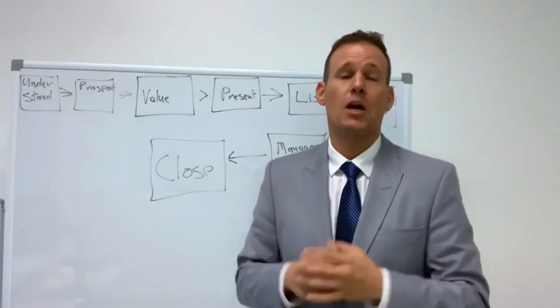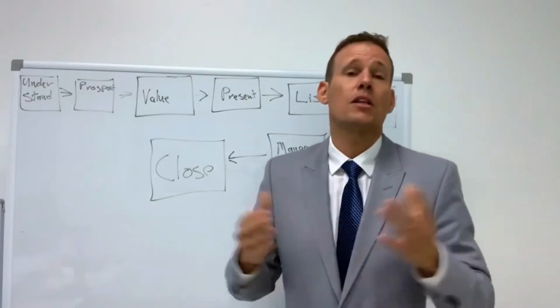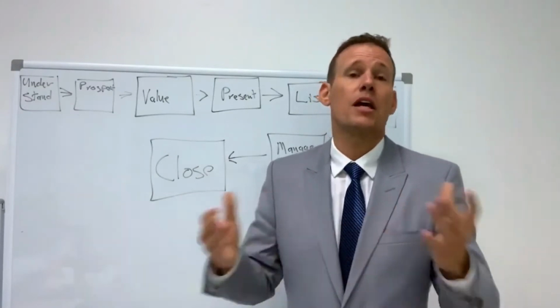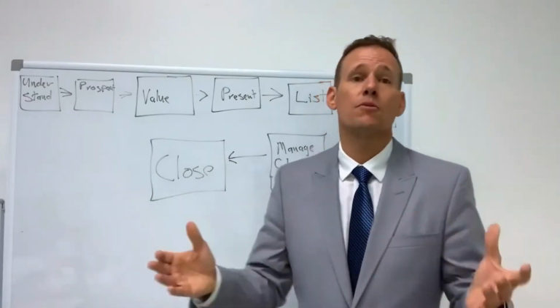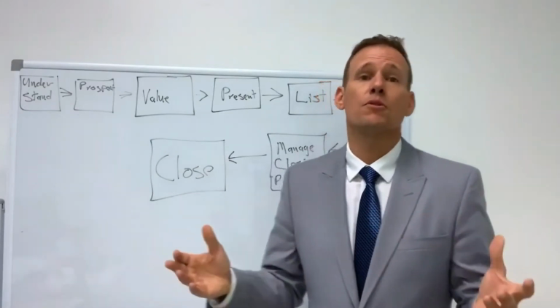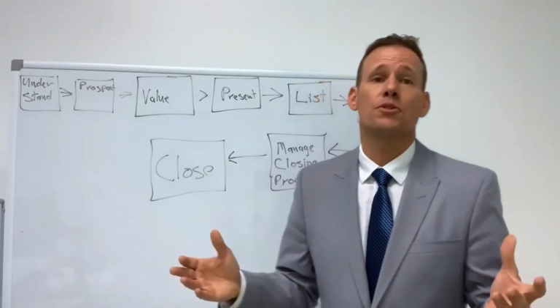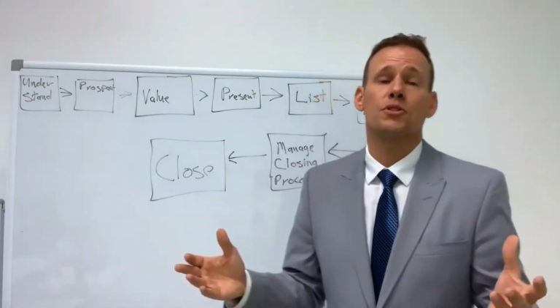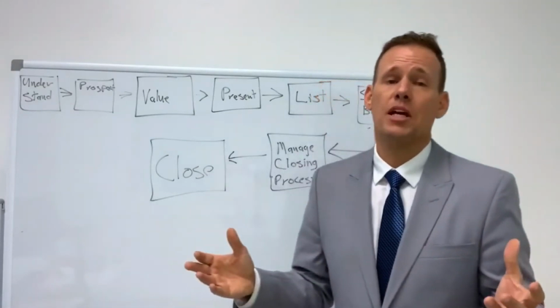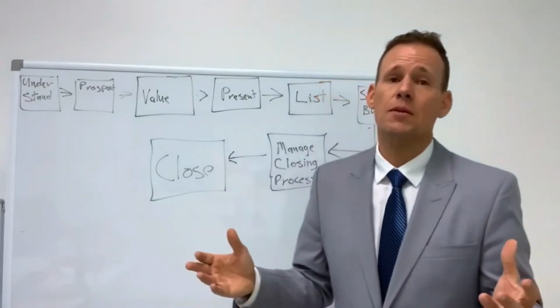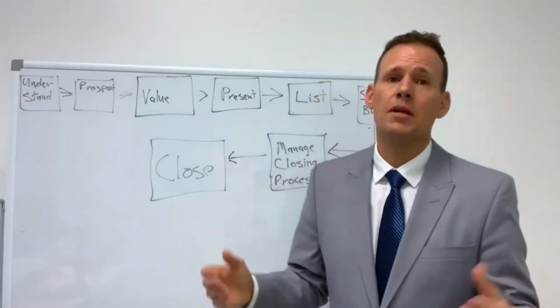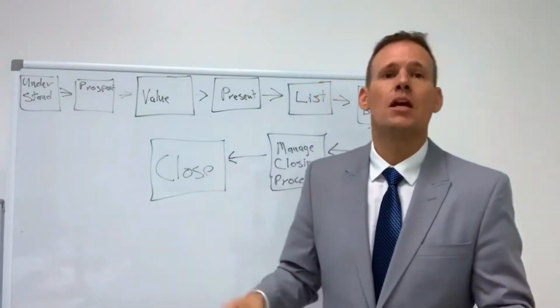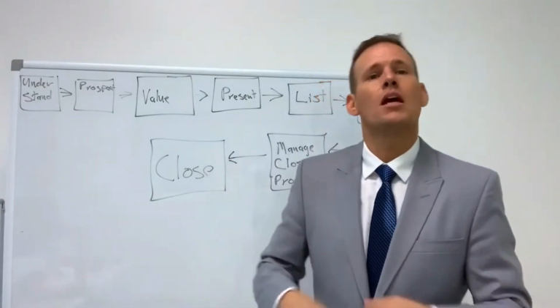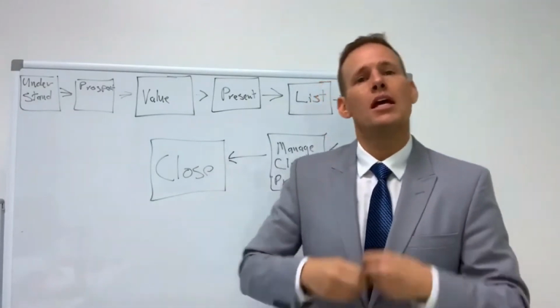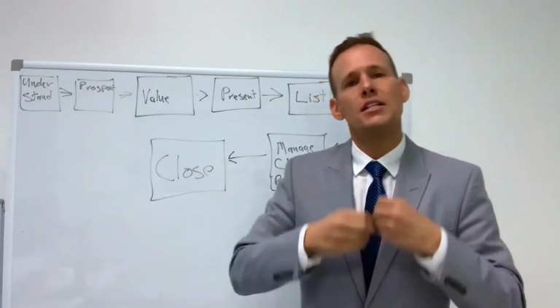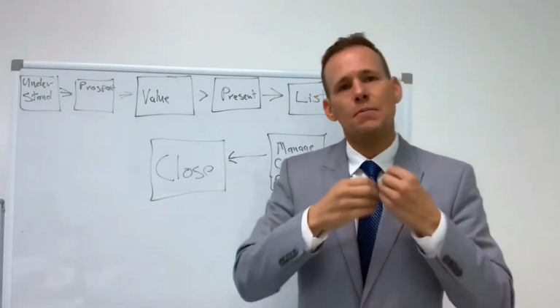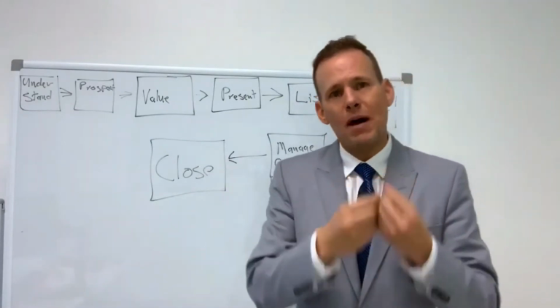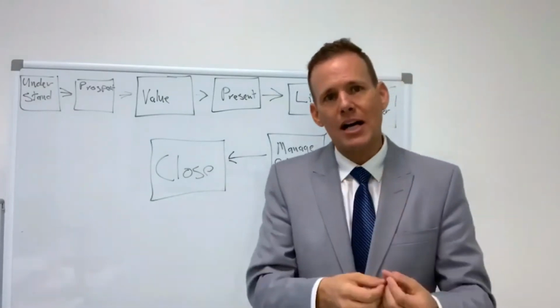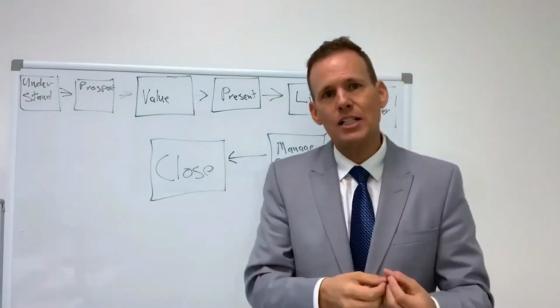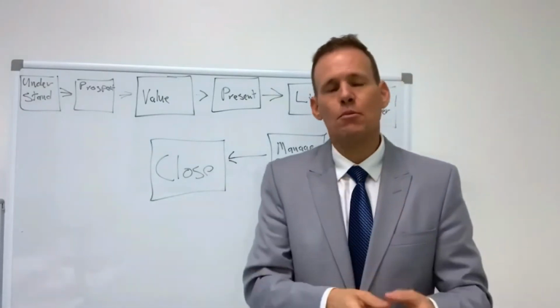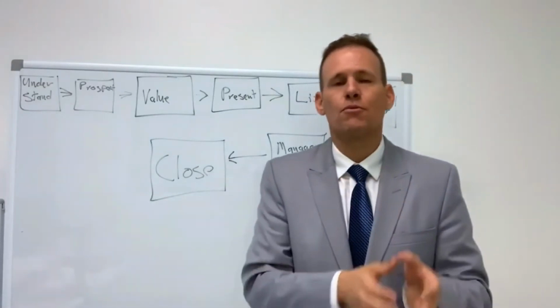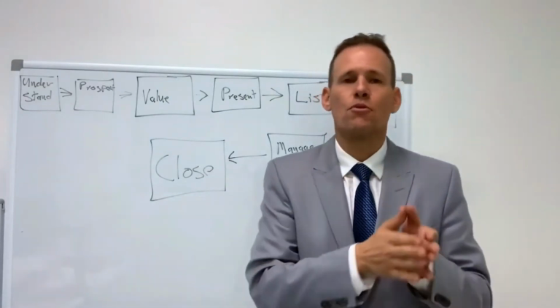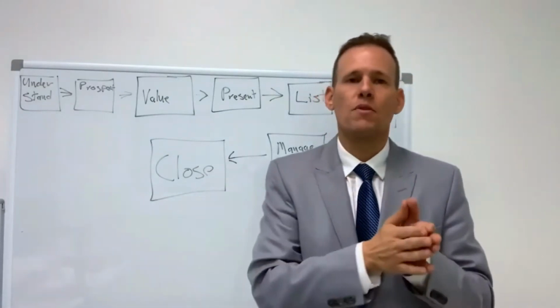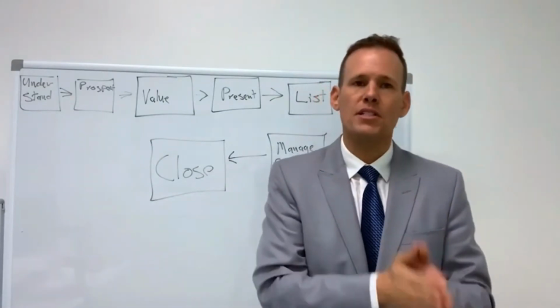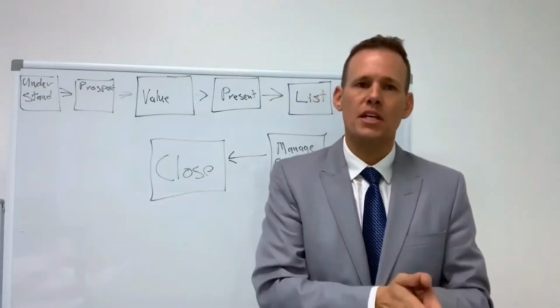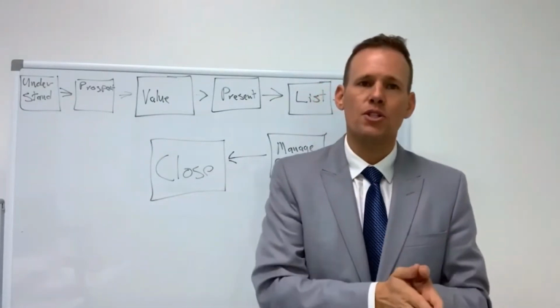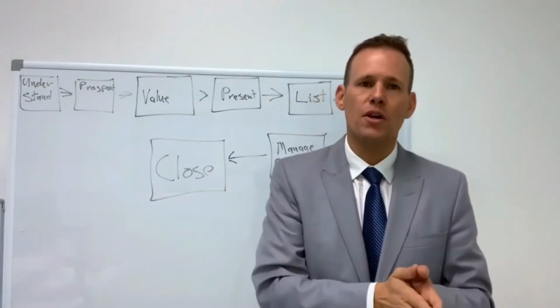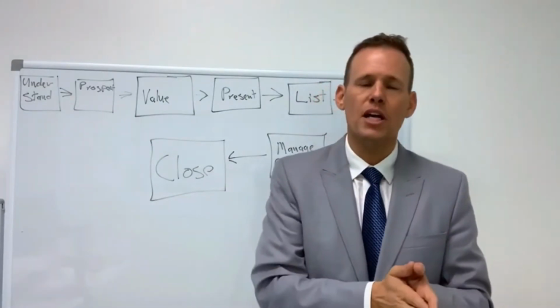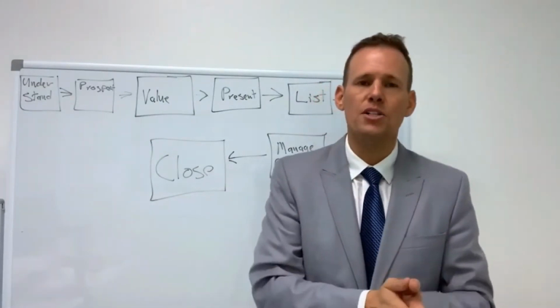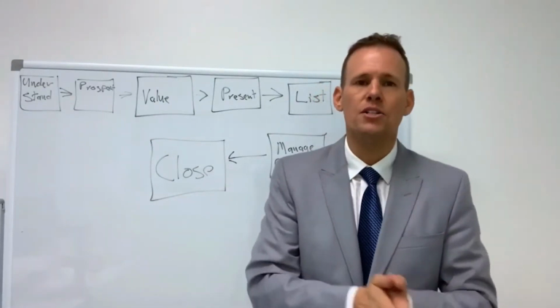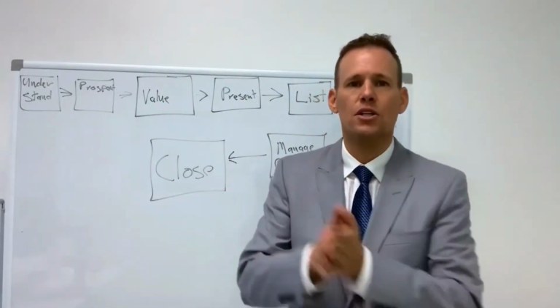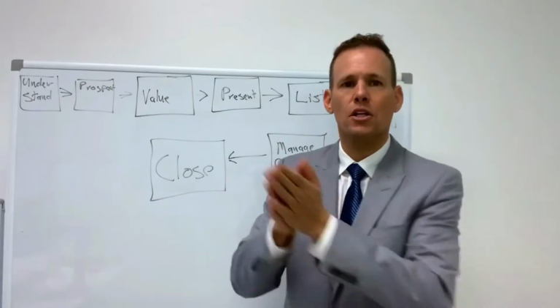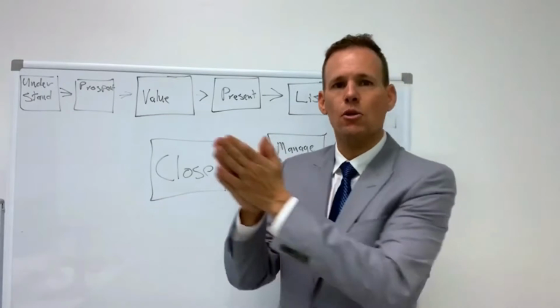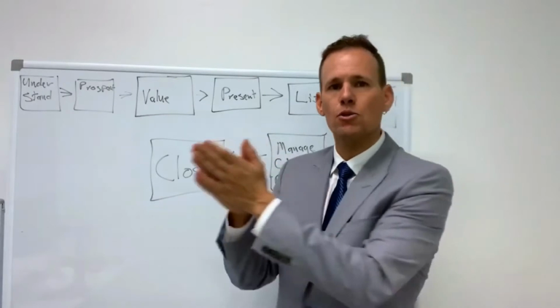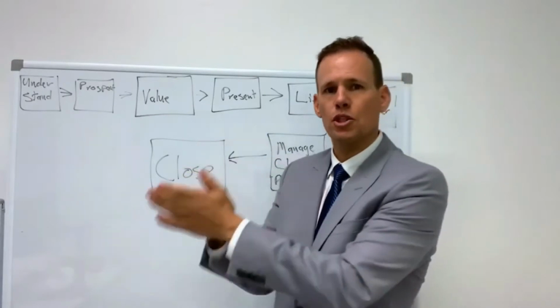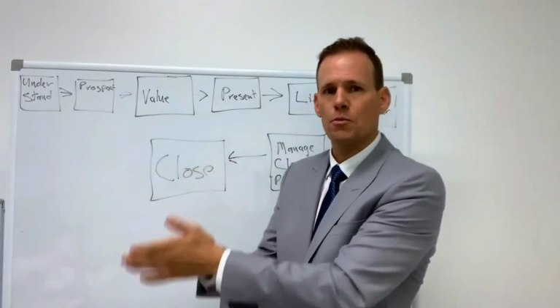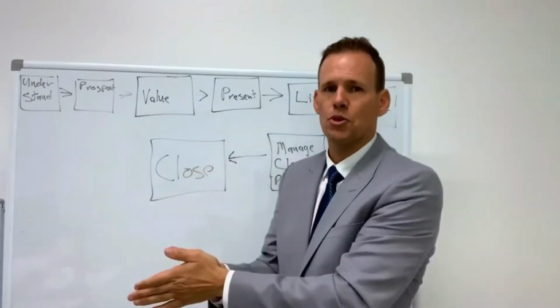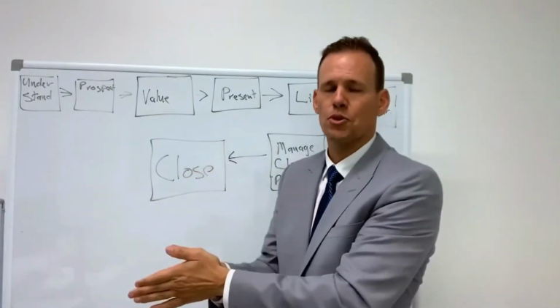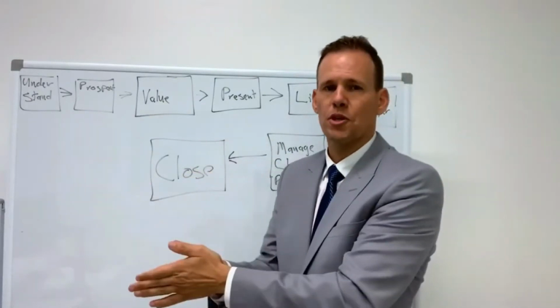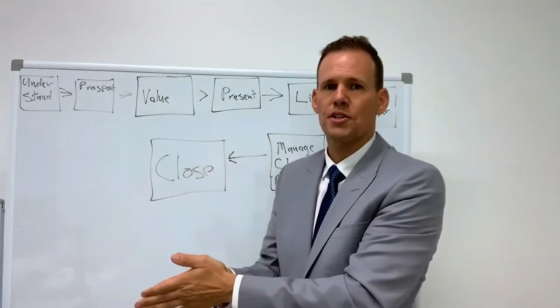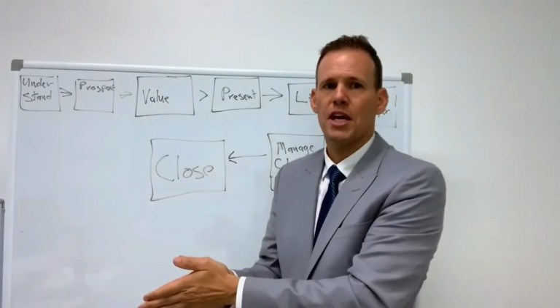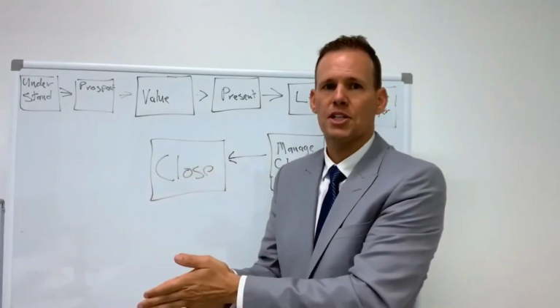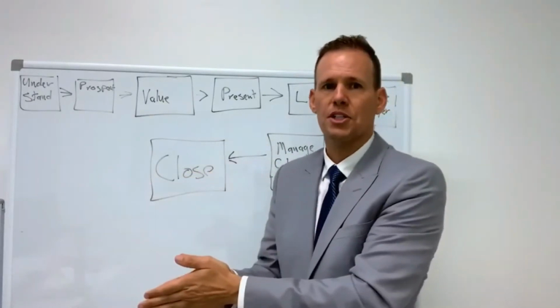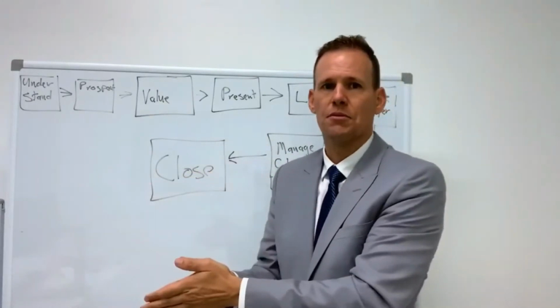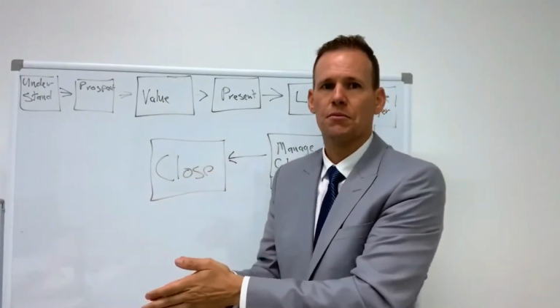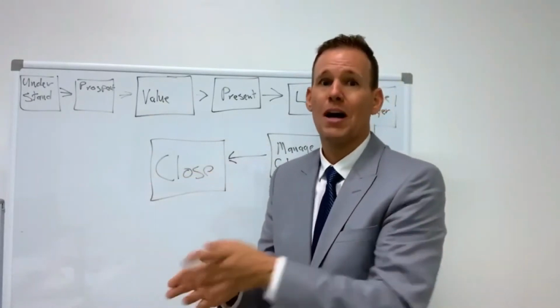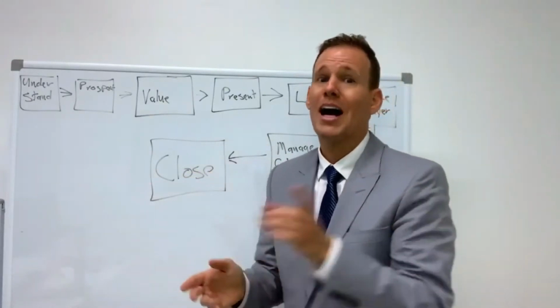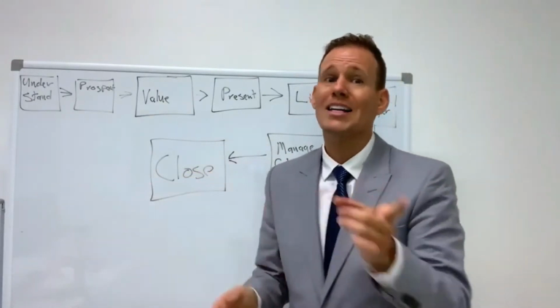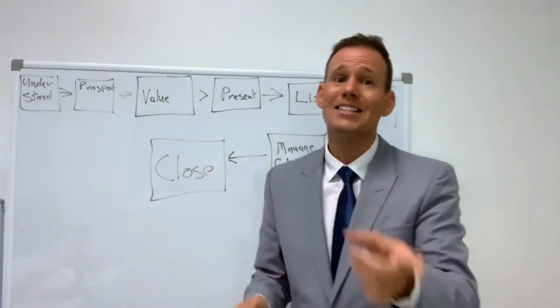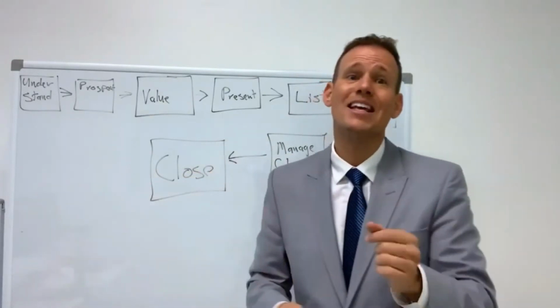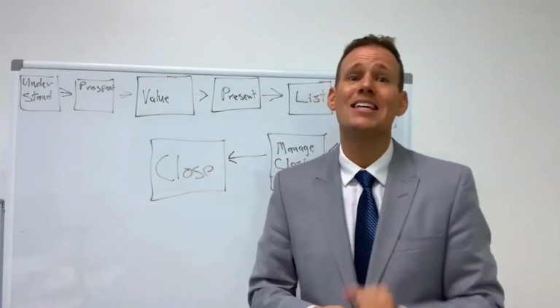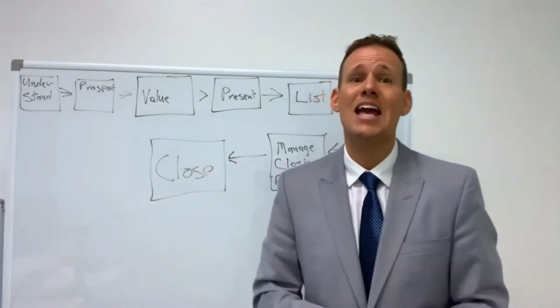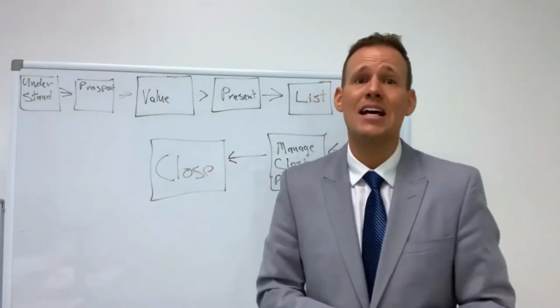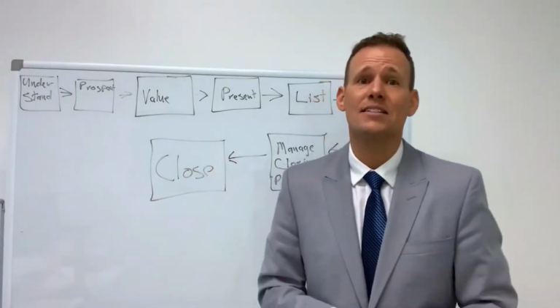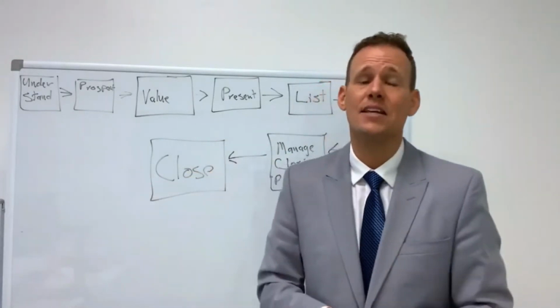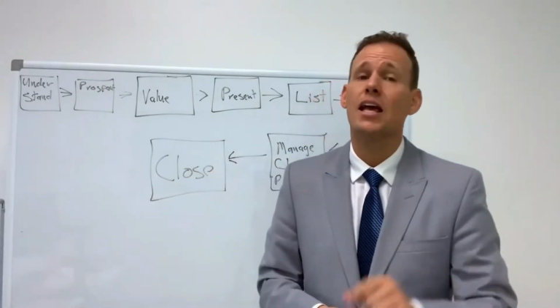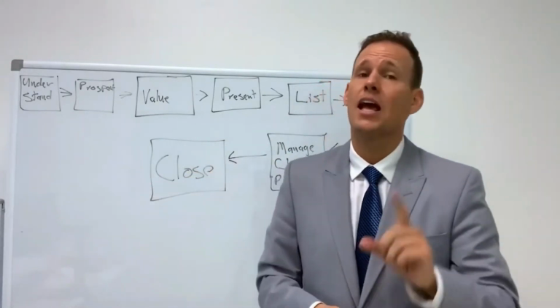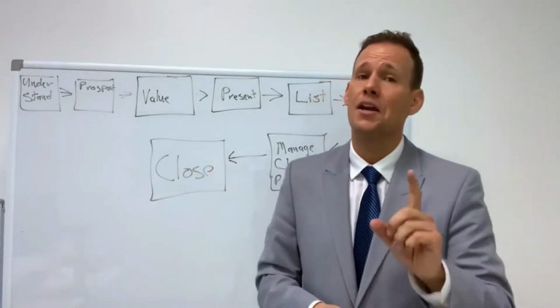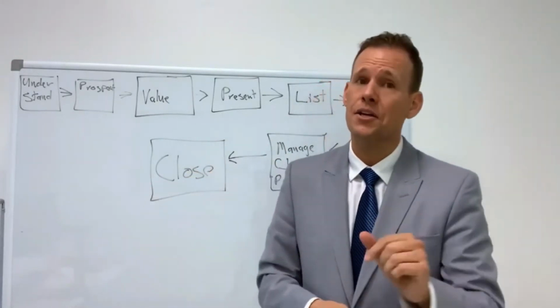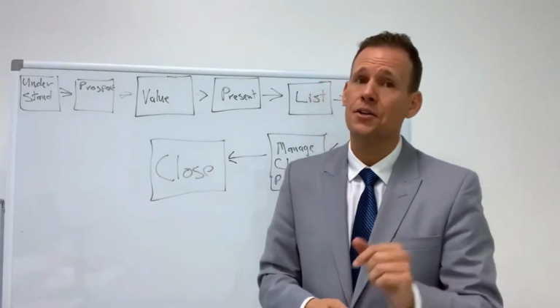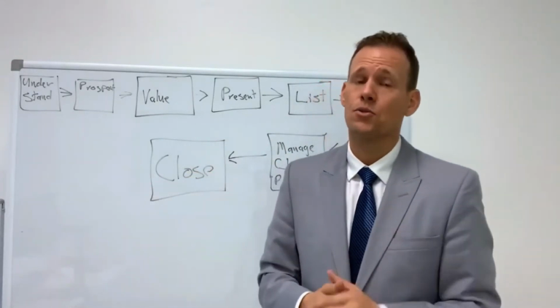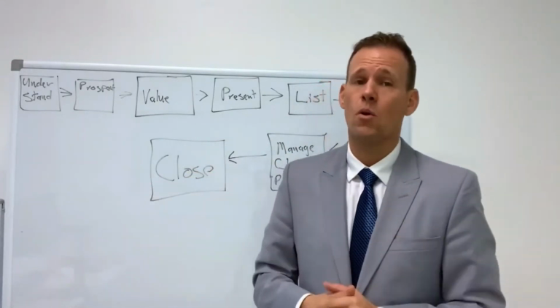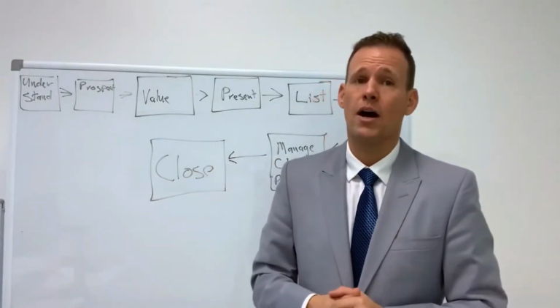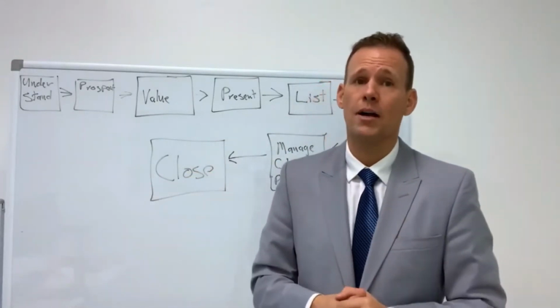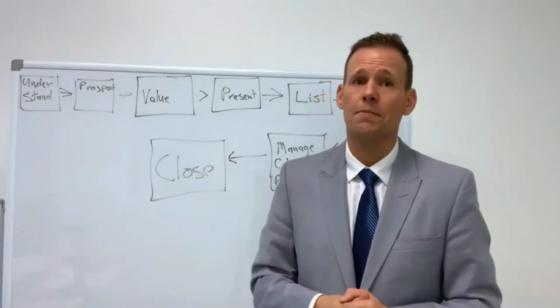Now a lot of realtors say to me, is it possible for a residential agent to close a commercial transaction? I say yes, and here's why.